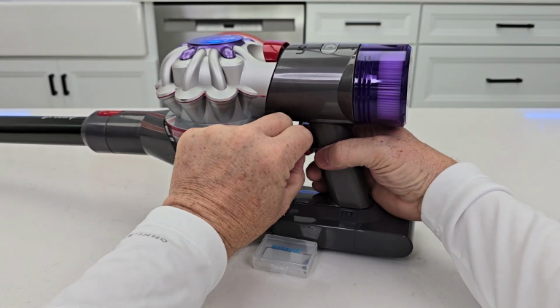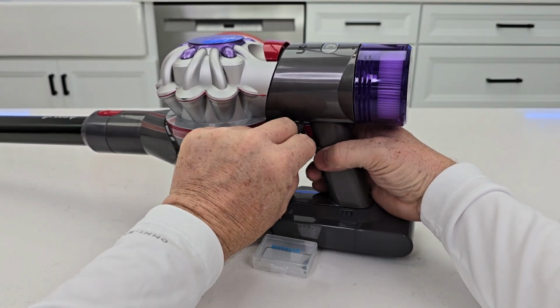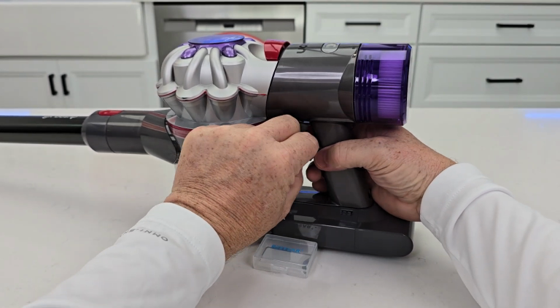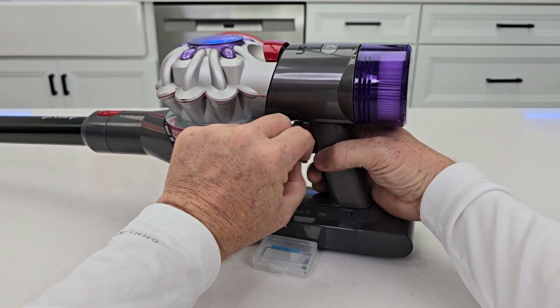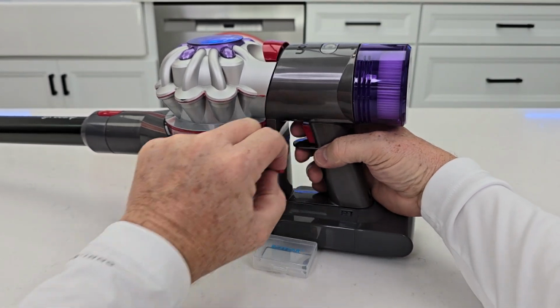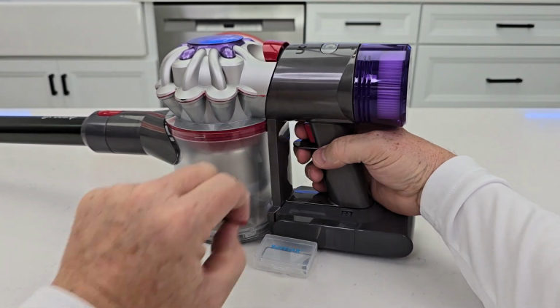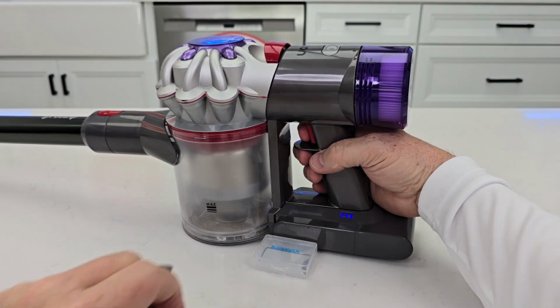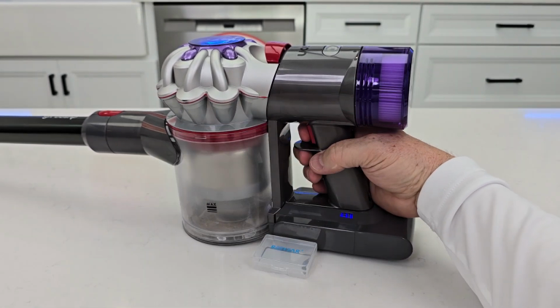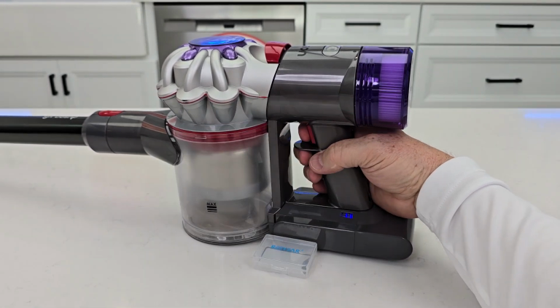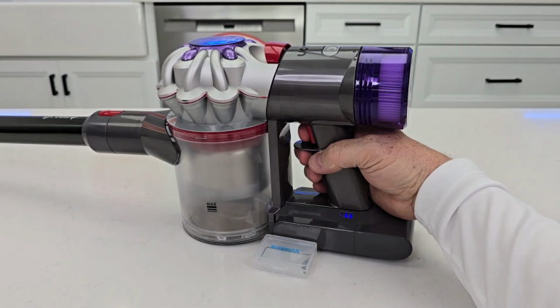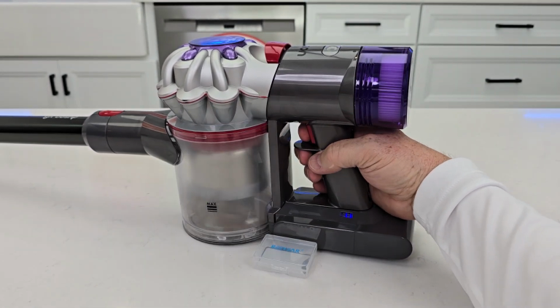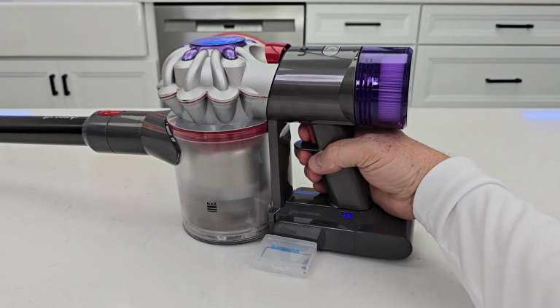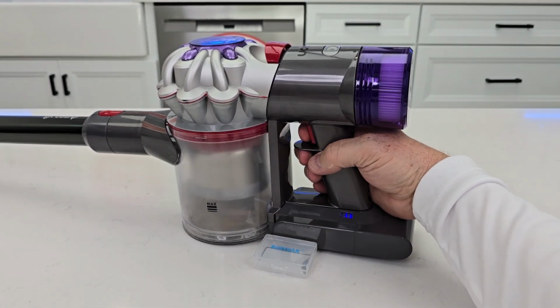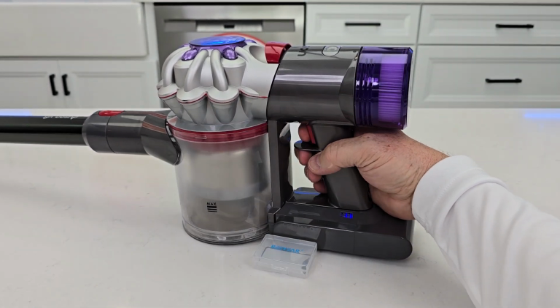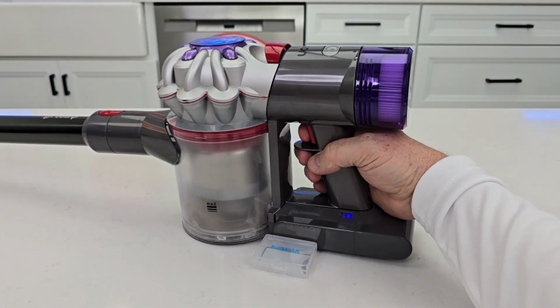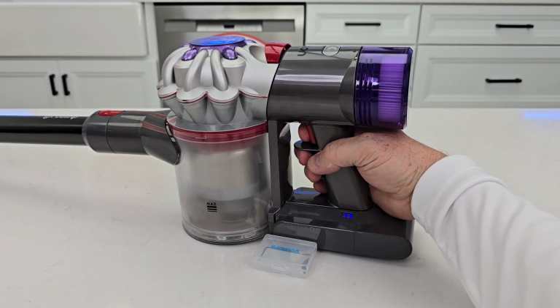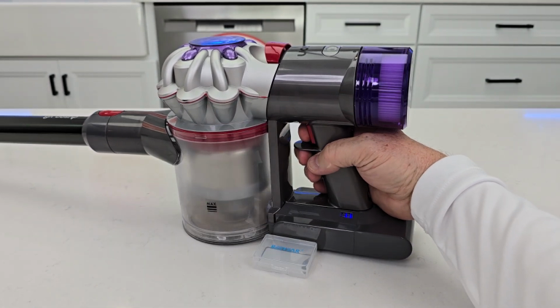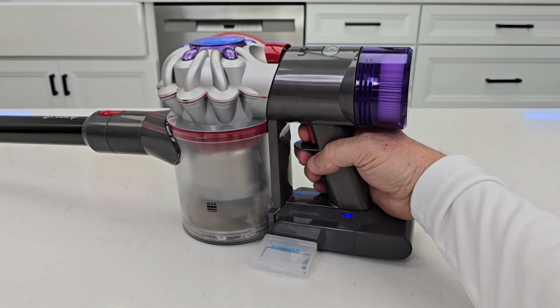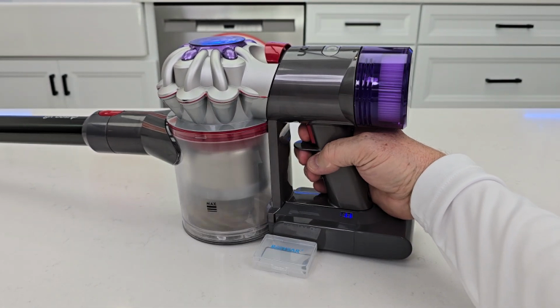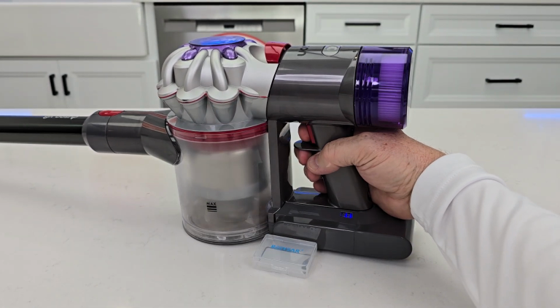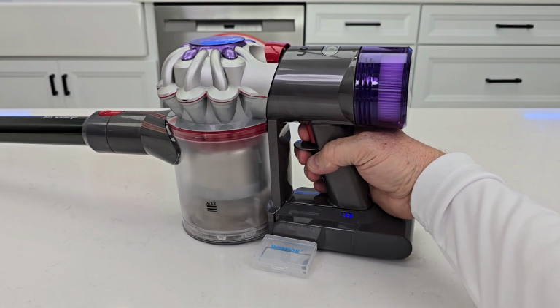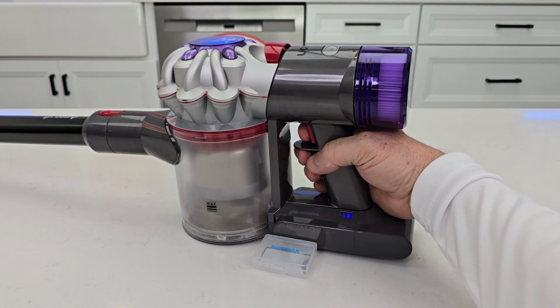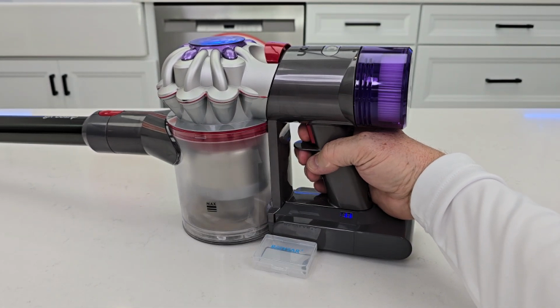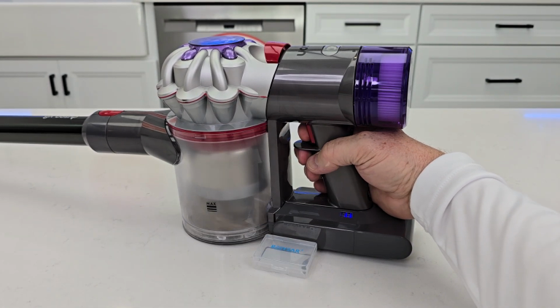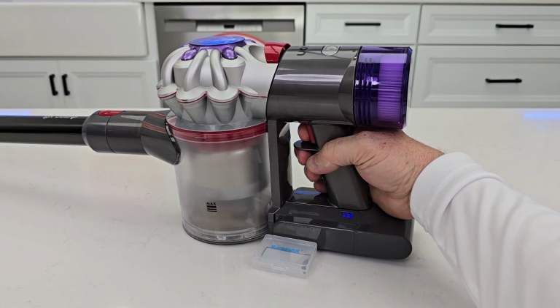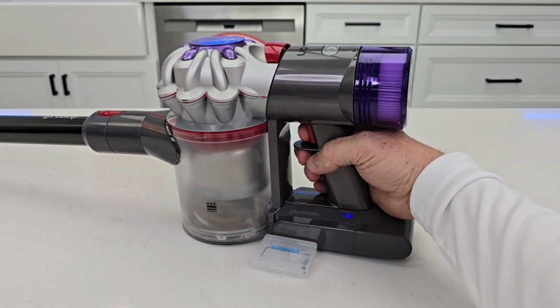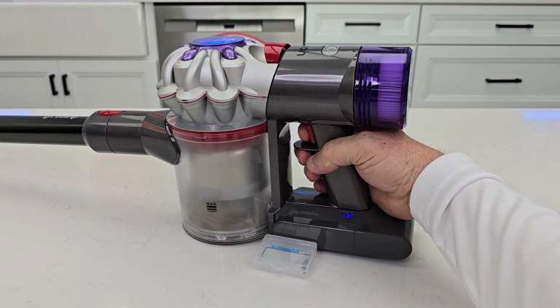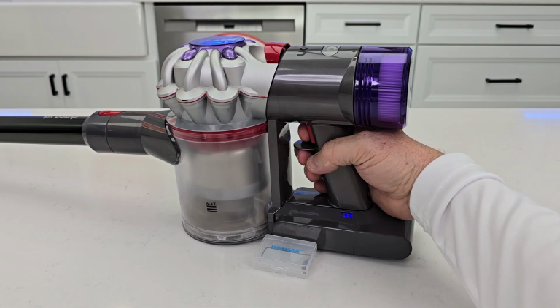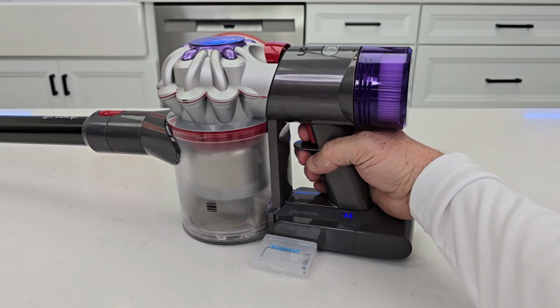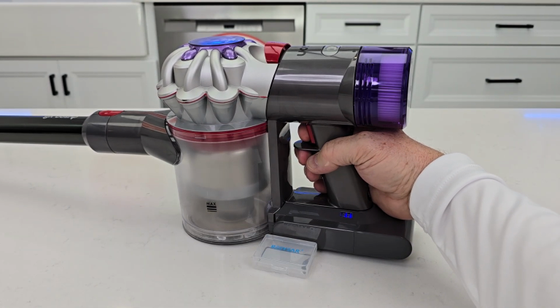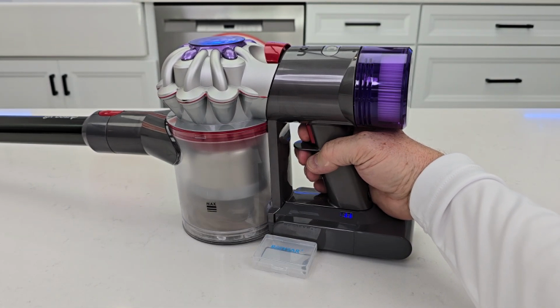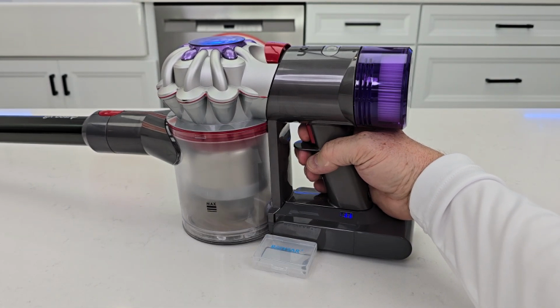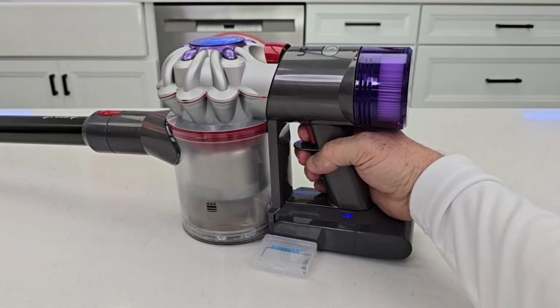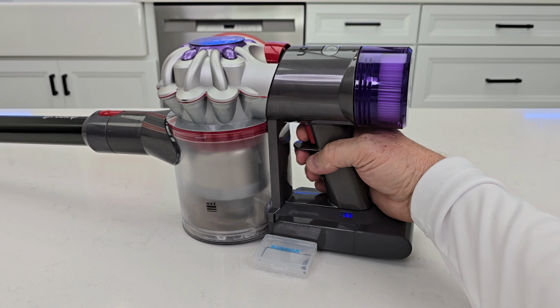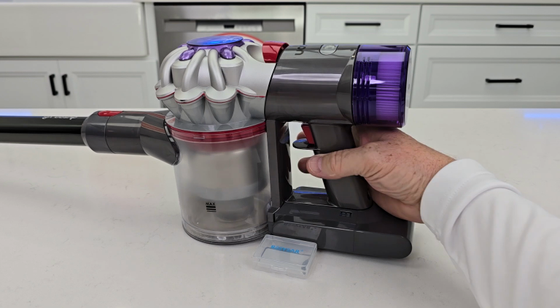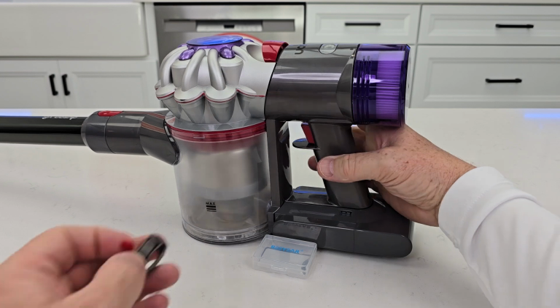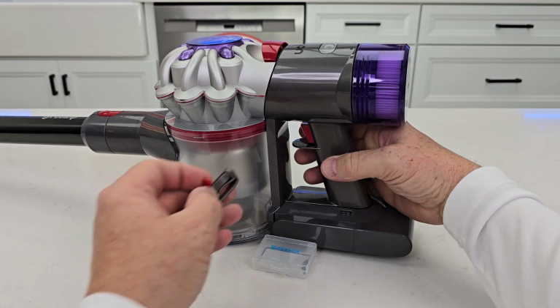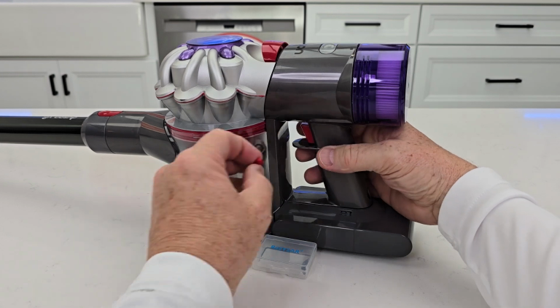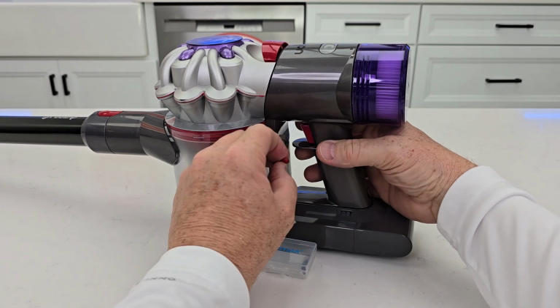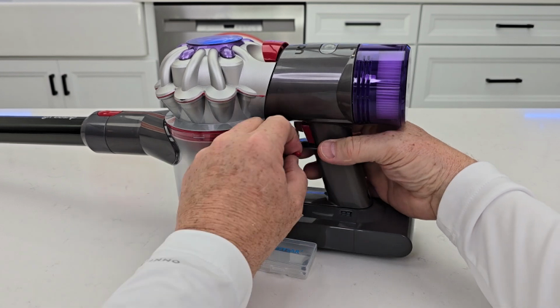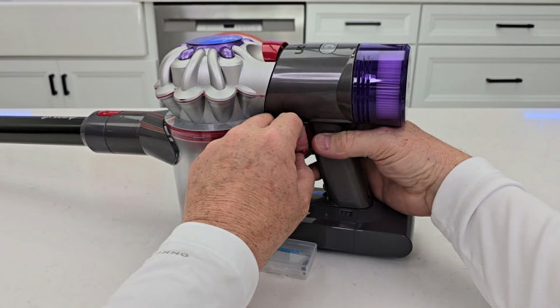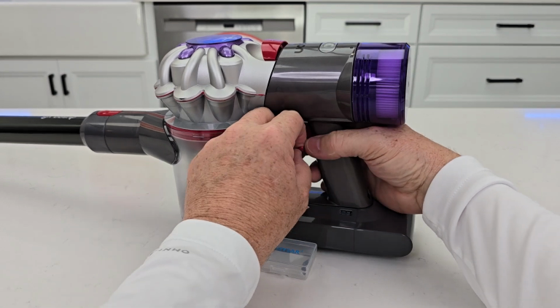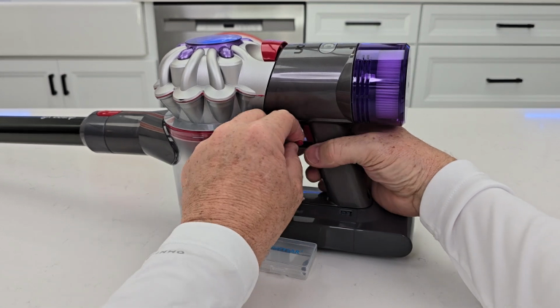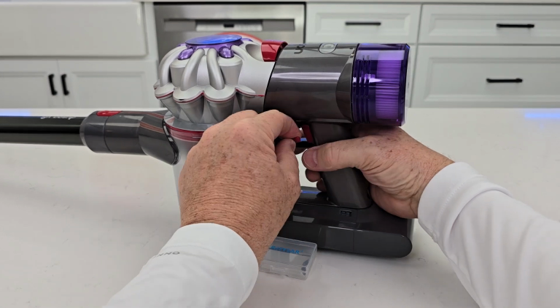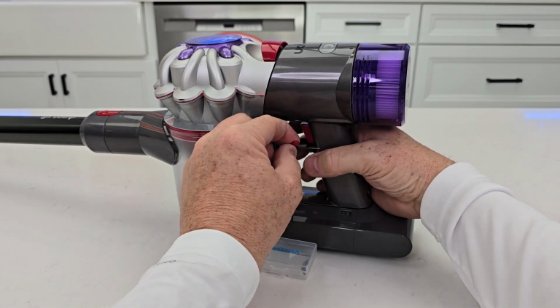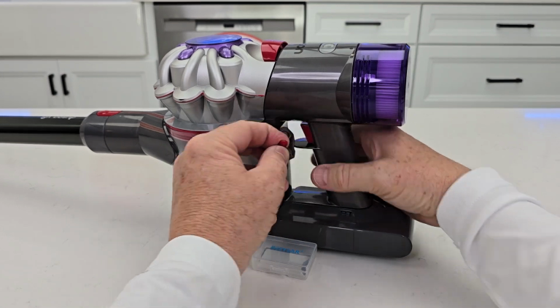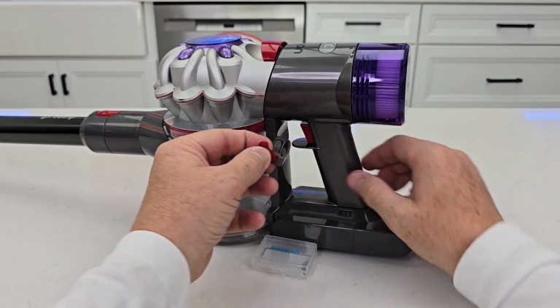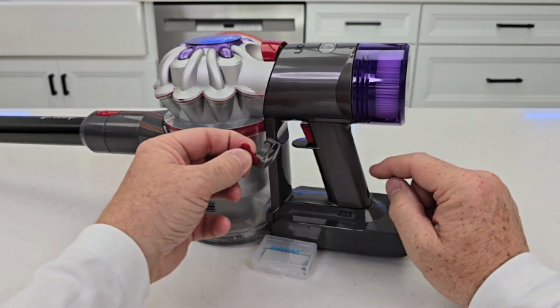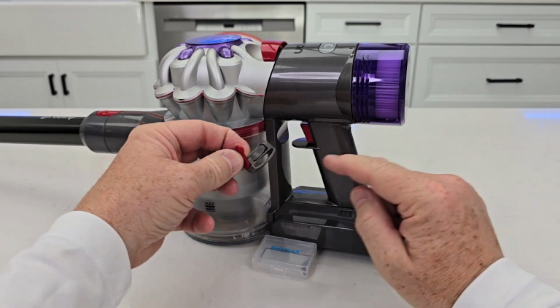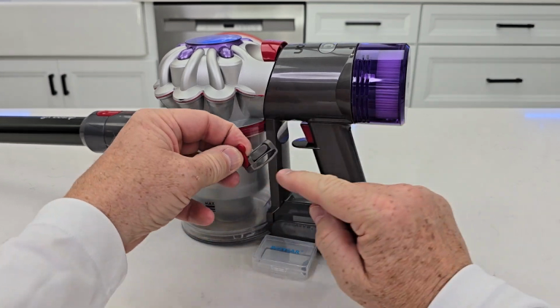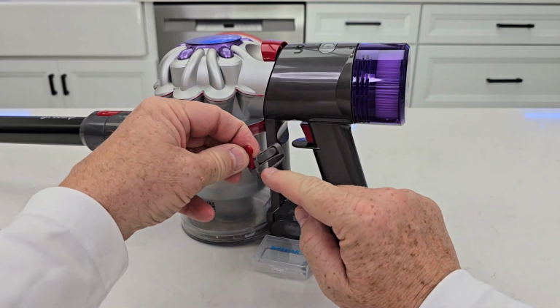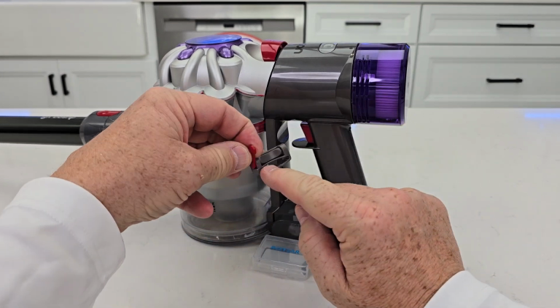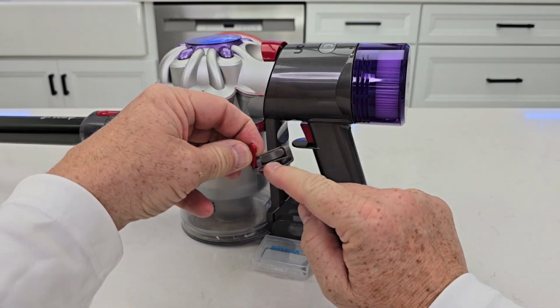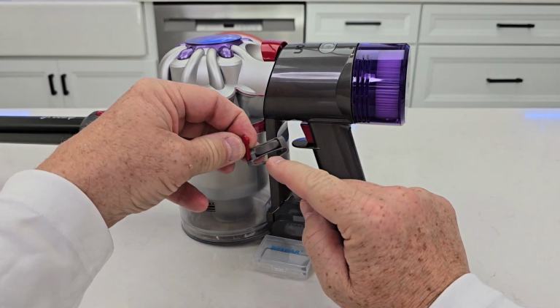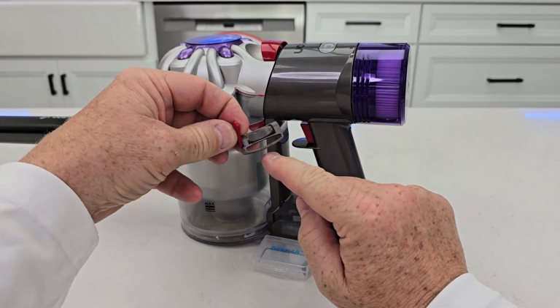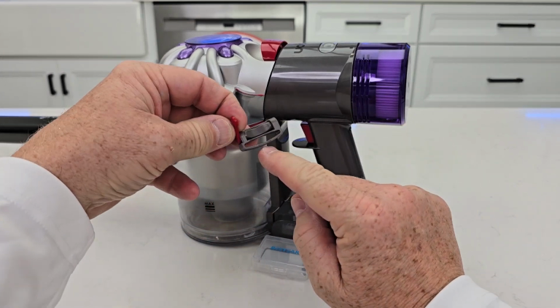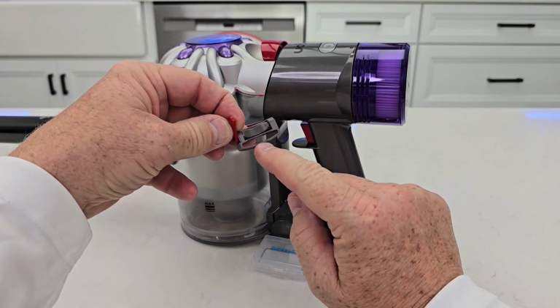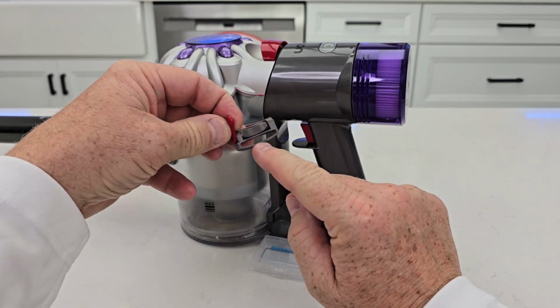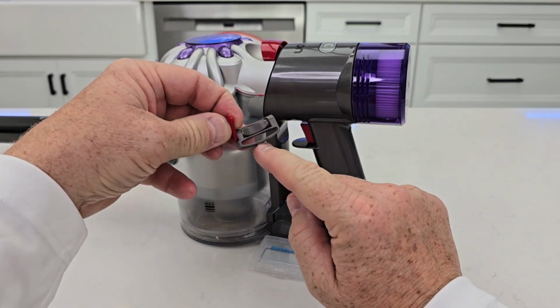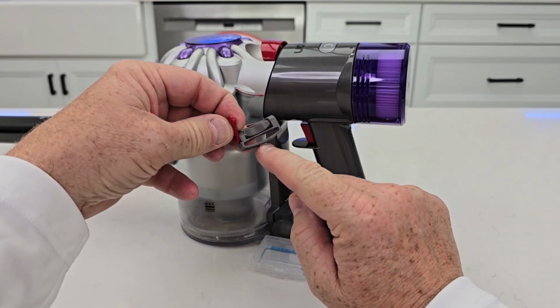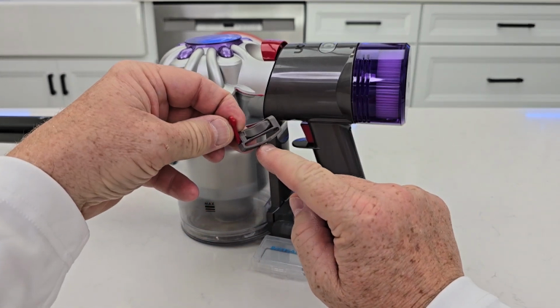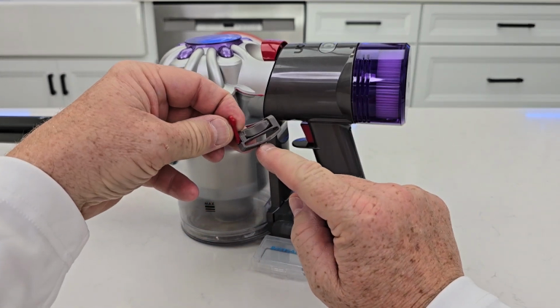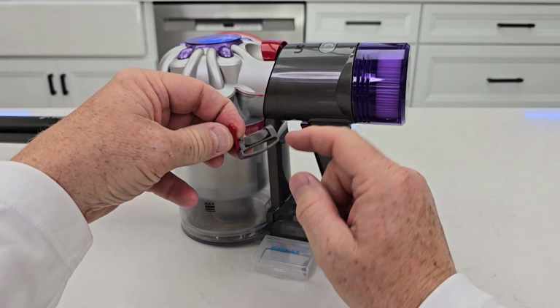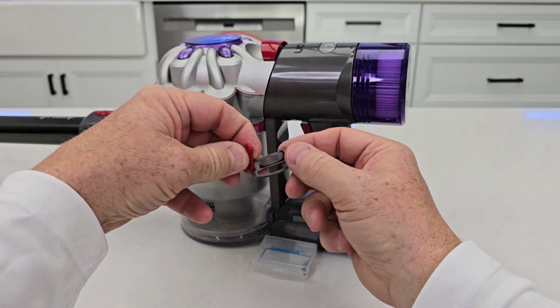Normally you've got to hold the Dyson power switch in order for it to work, but with this you just slide it on right here.